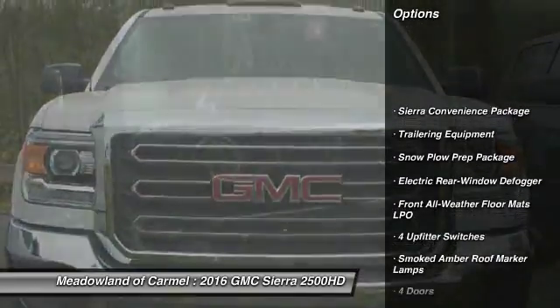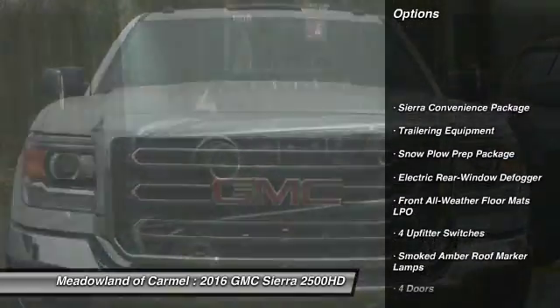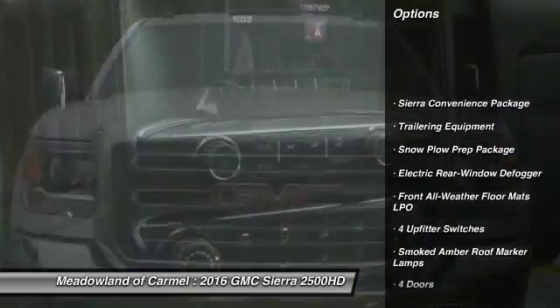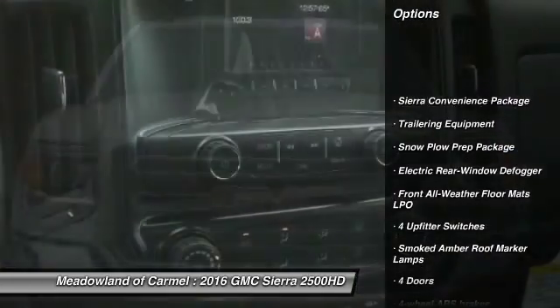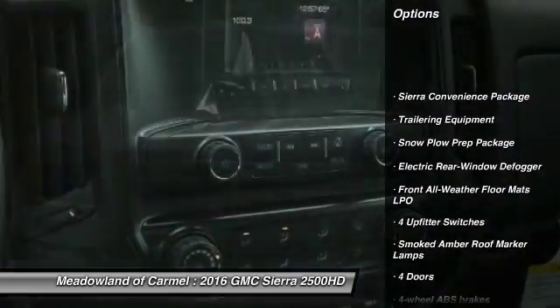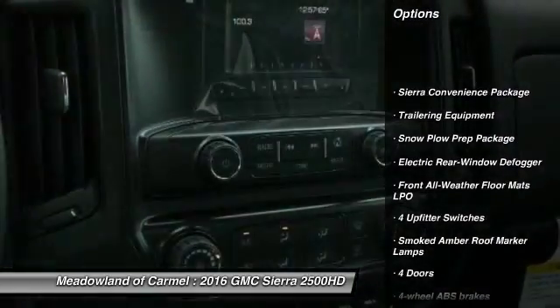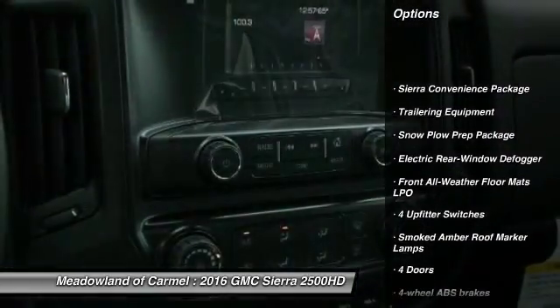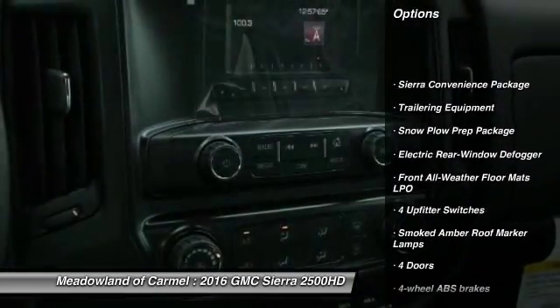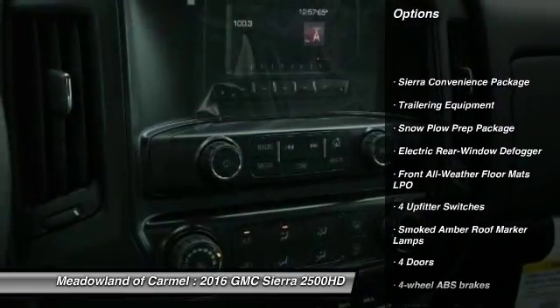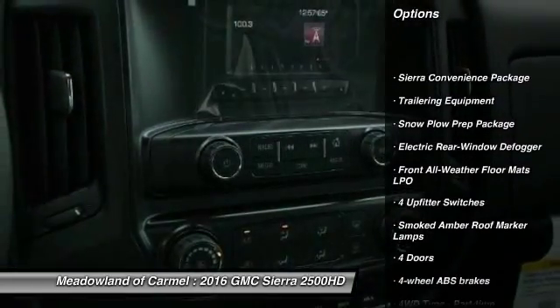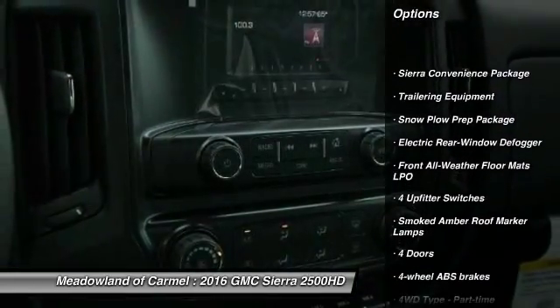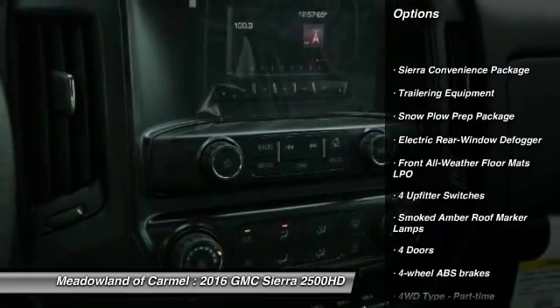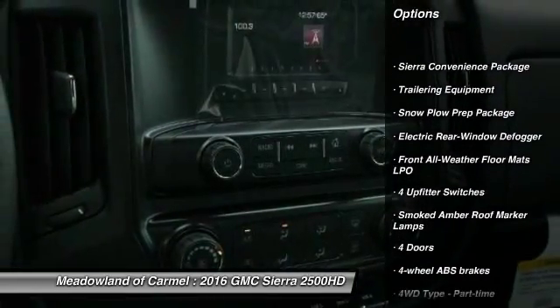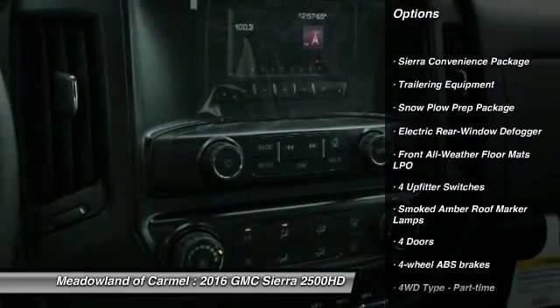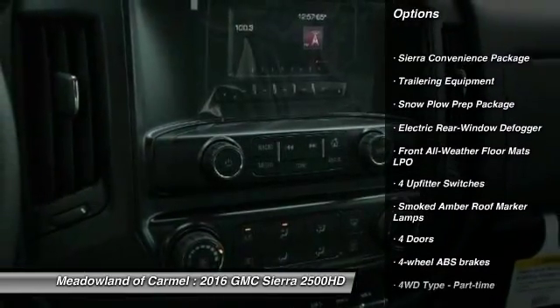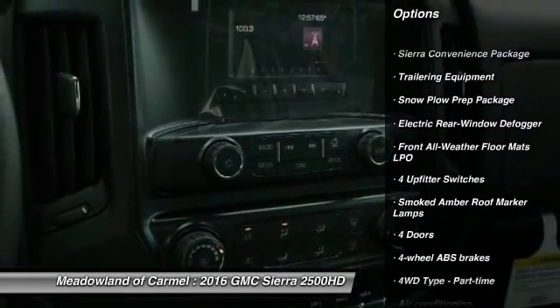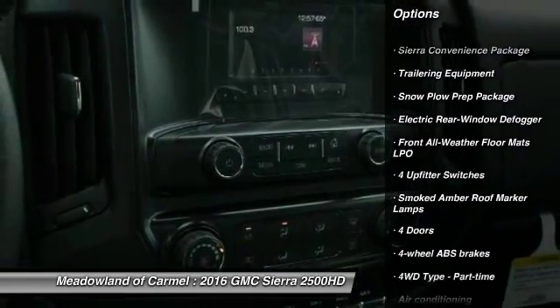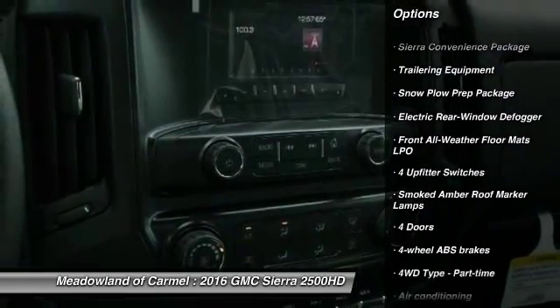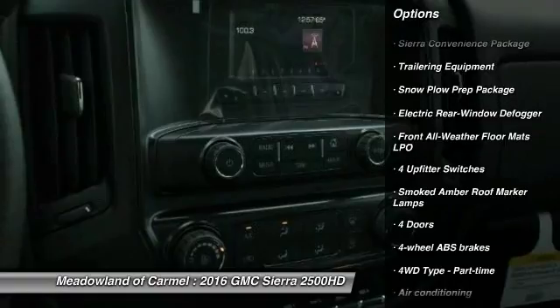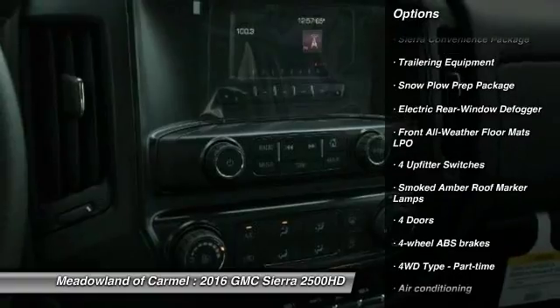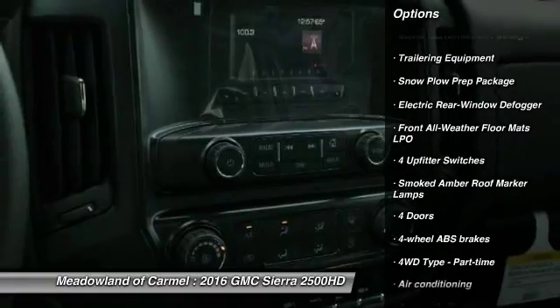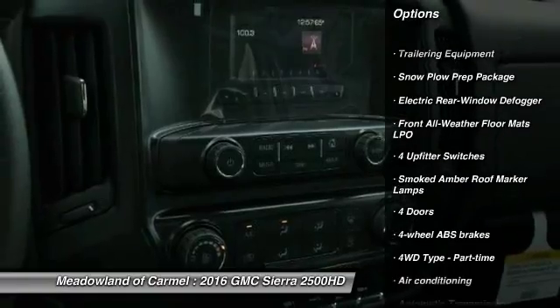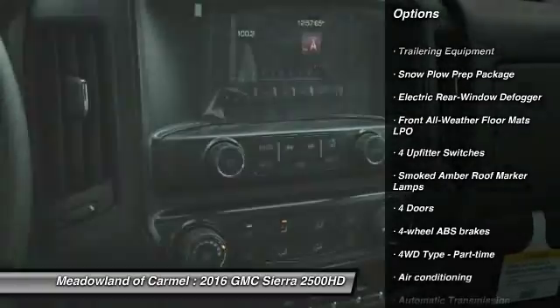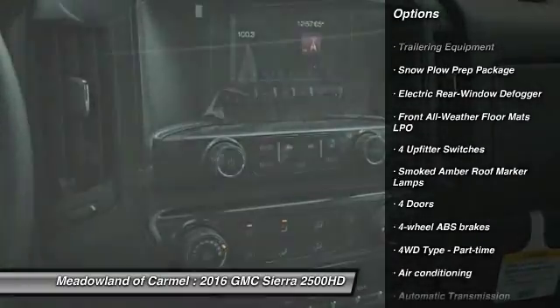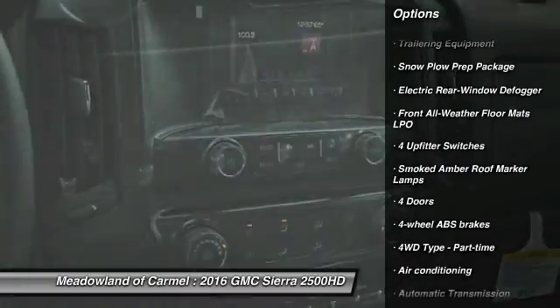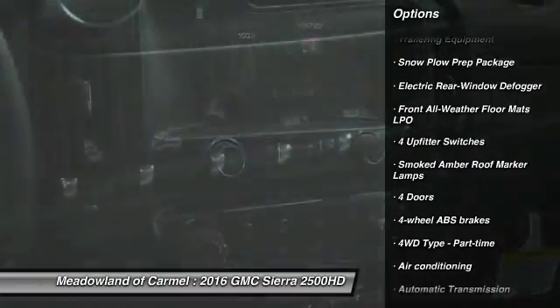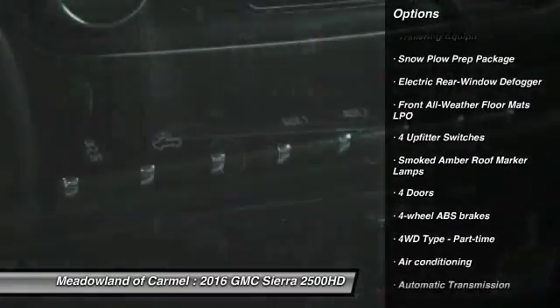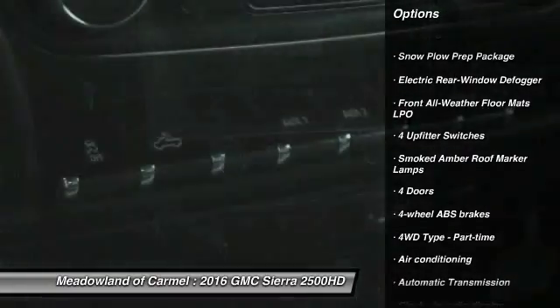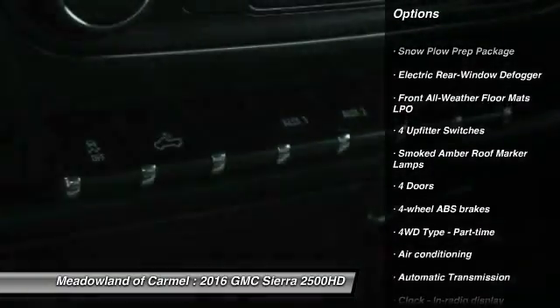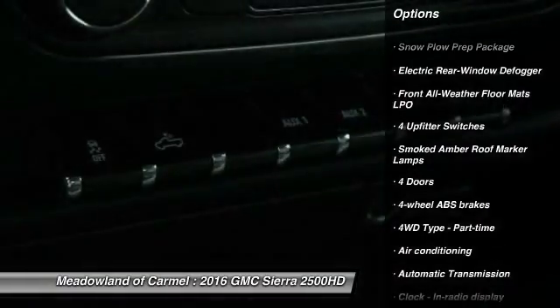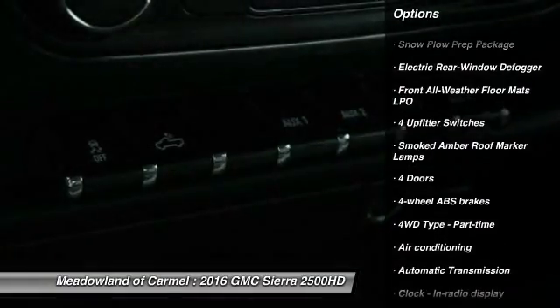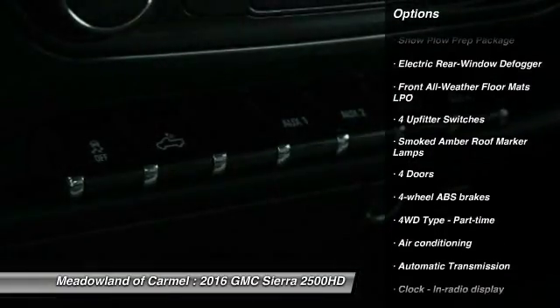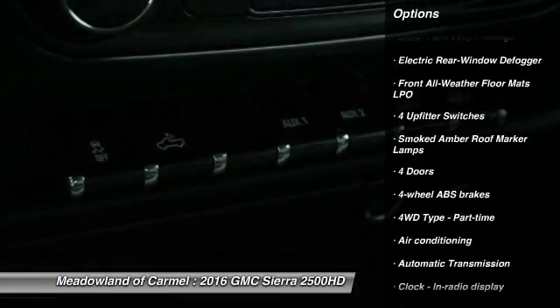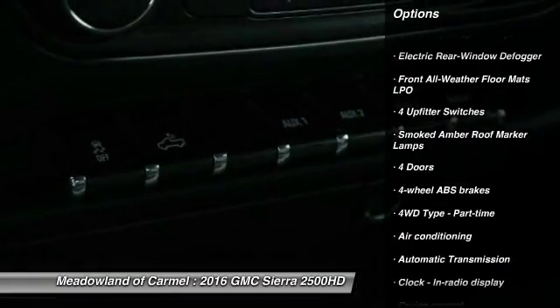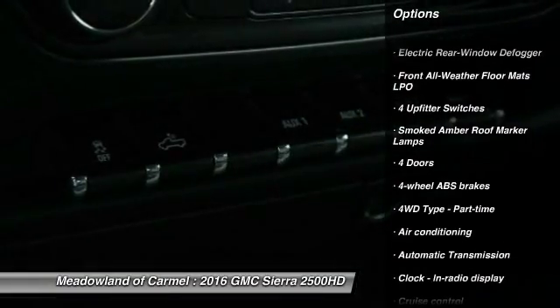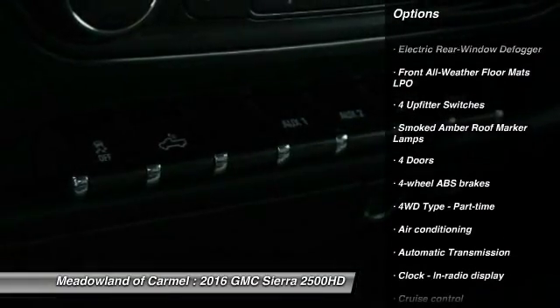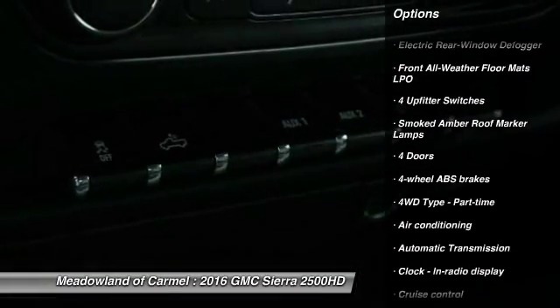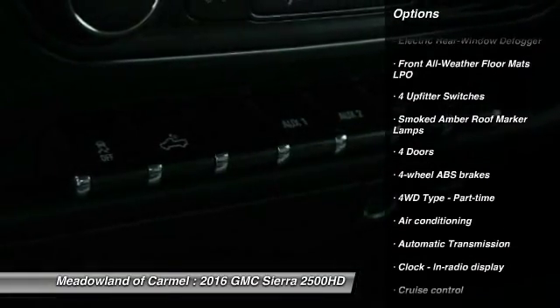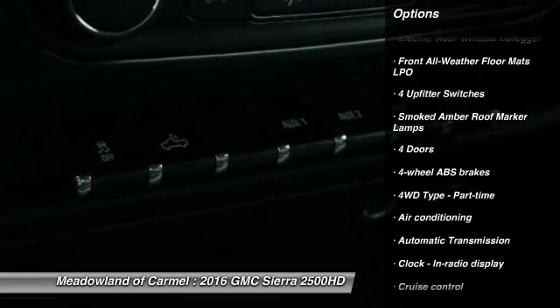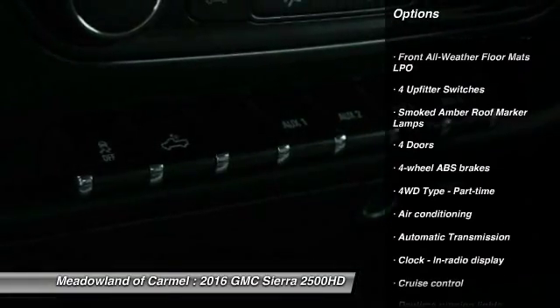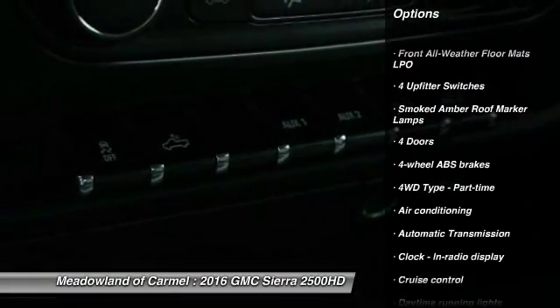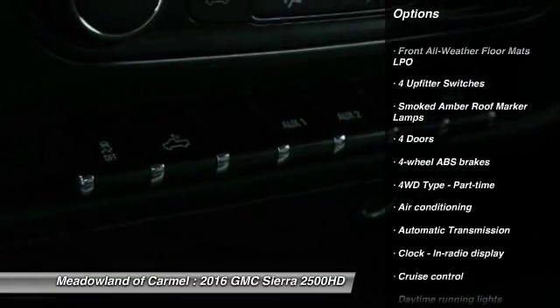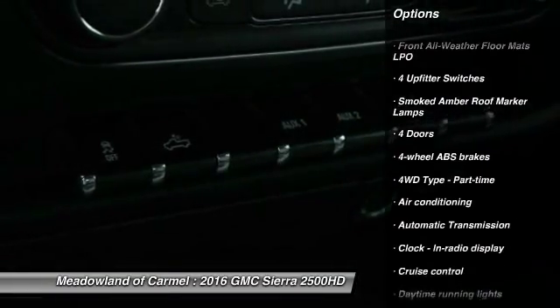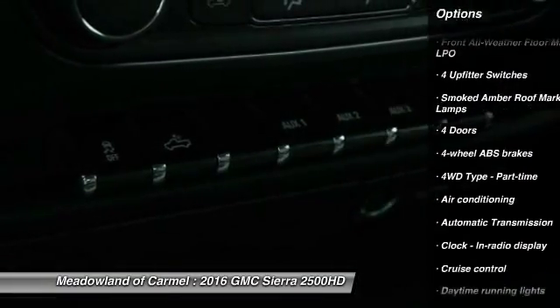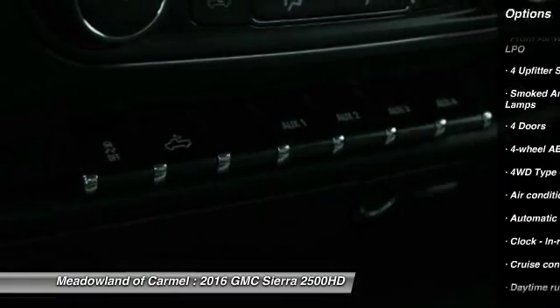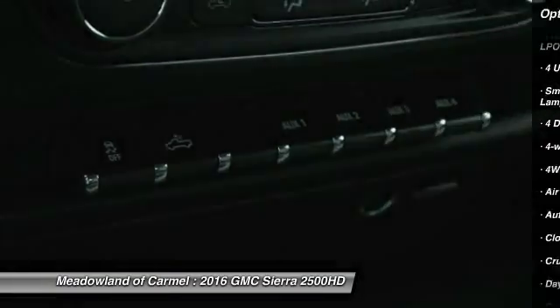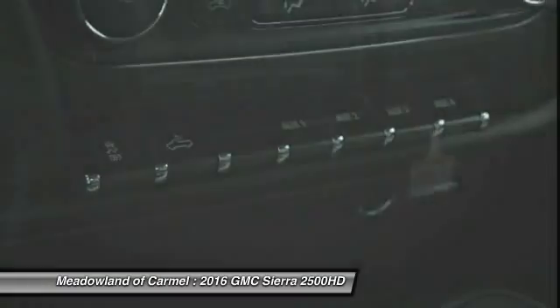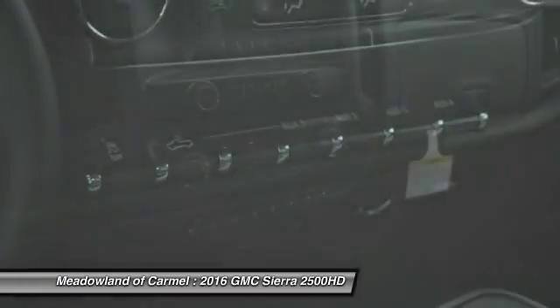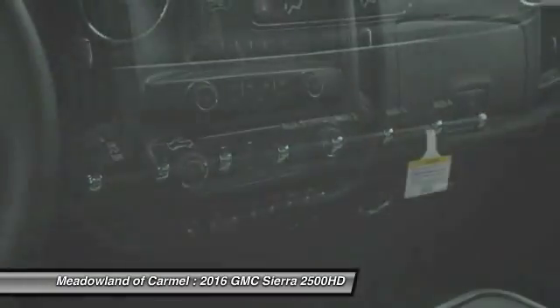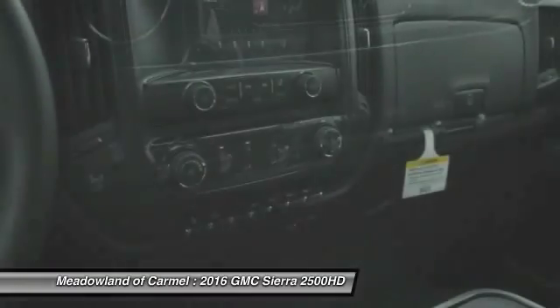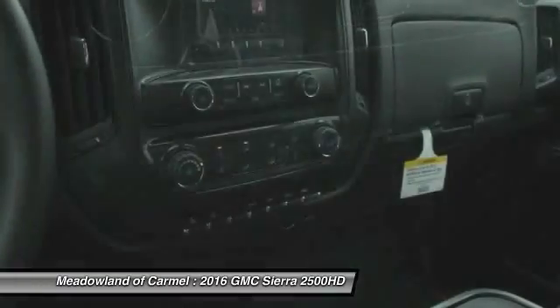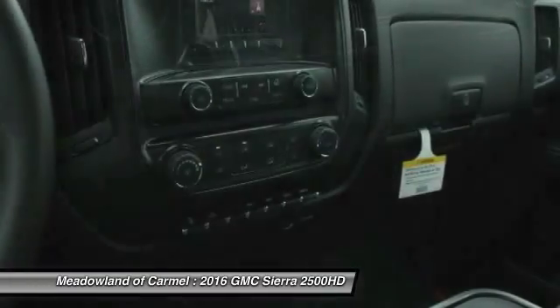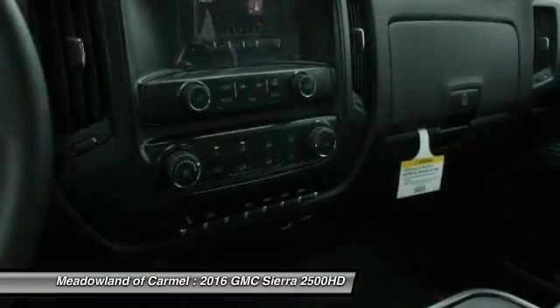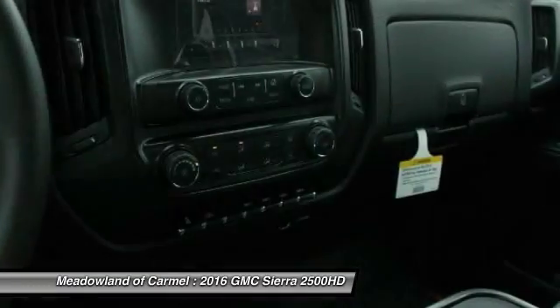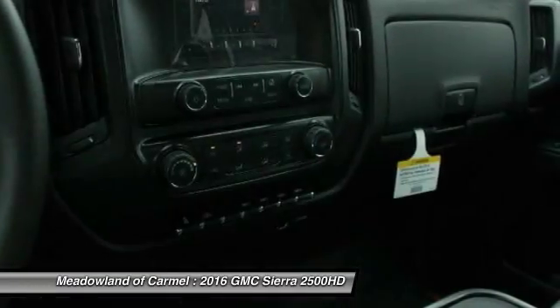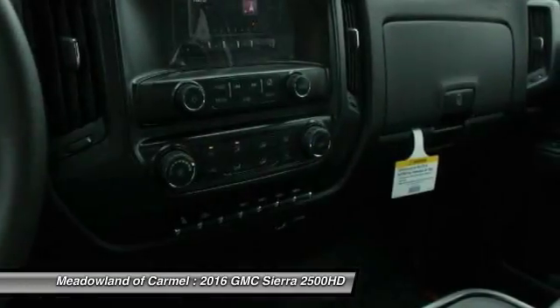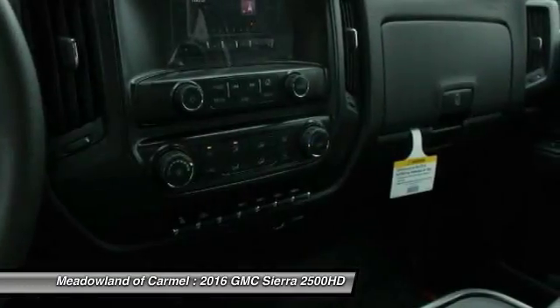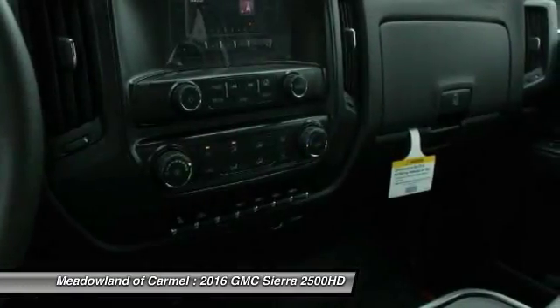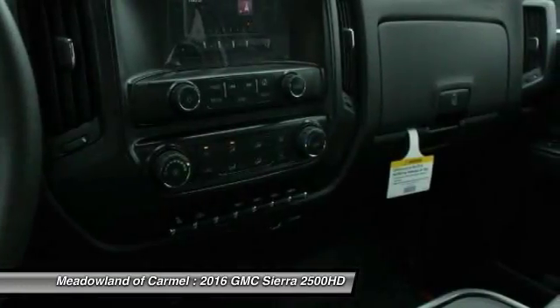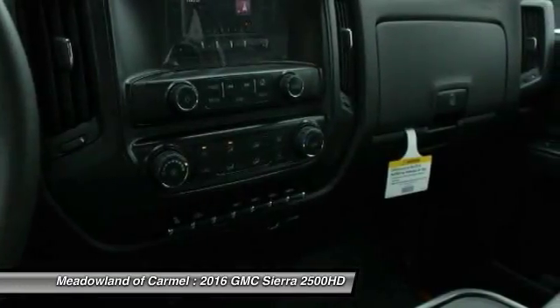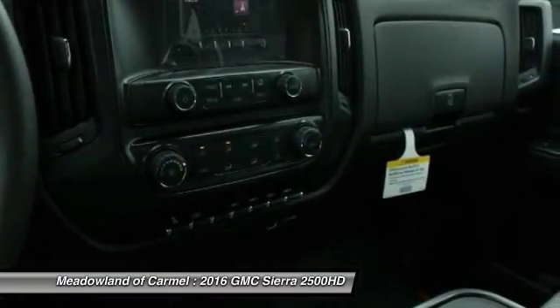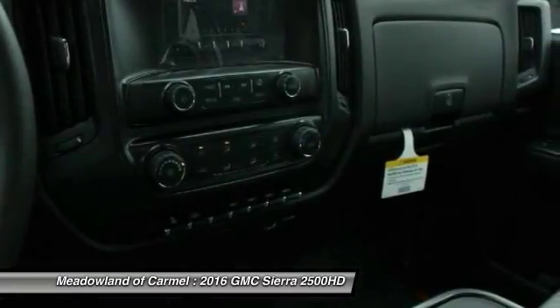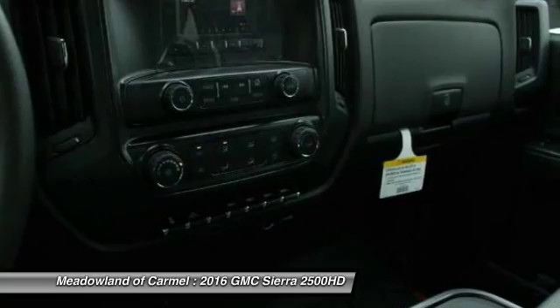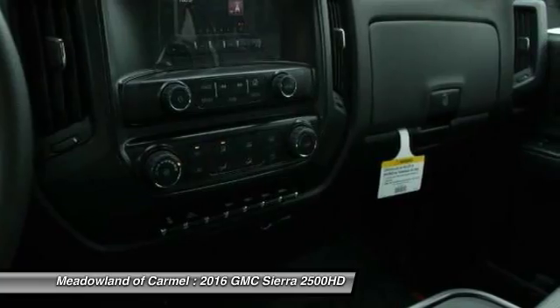Traction control. Xenon headlights. Power steering. Automatic transmission. Front air conditioning. Cruise control.